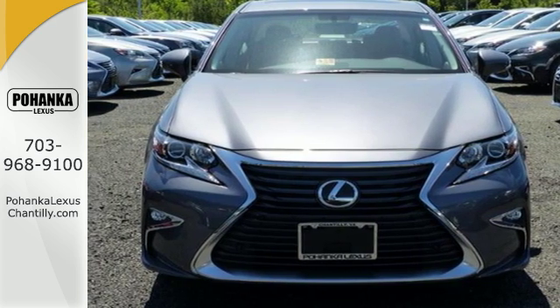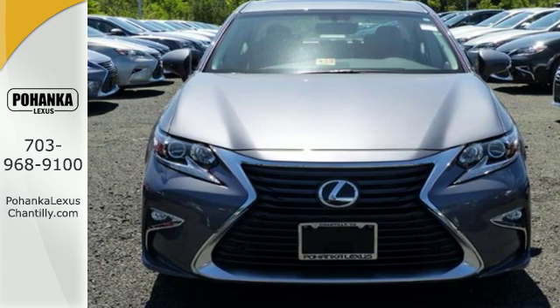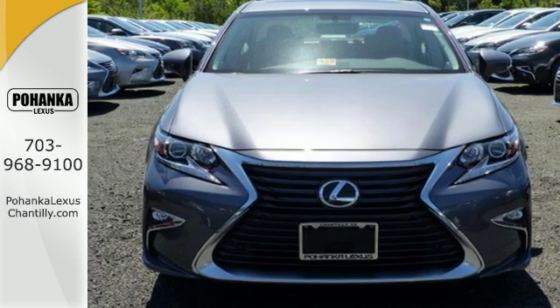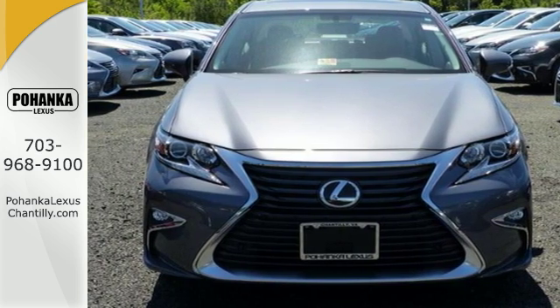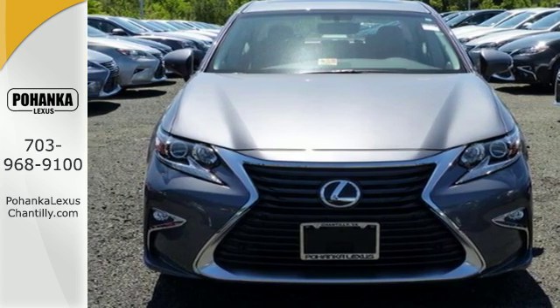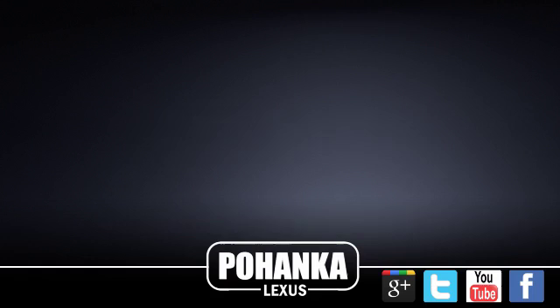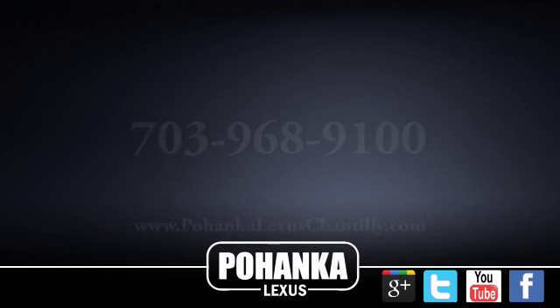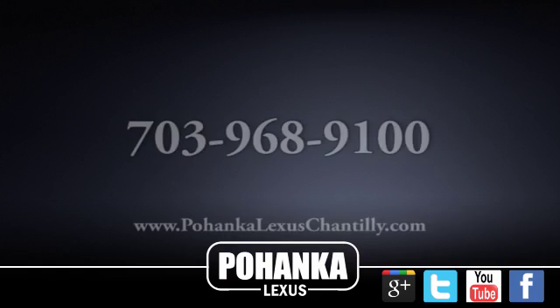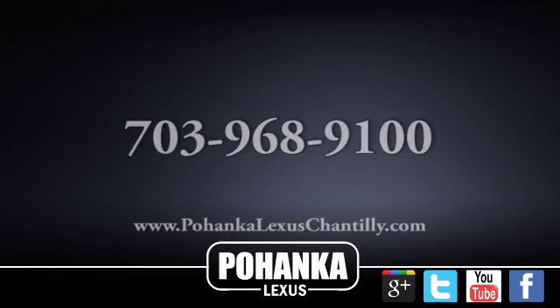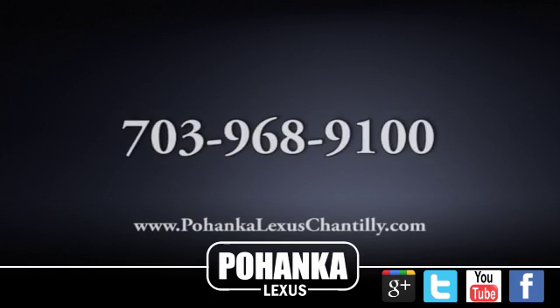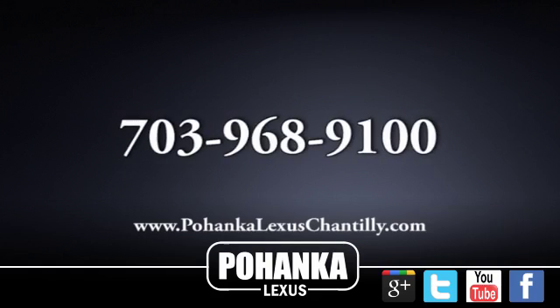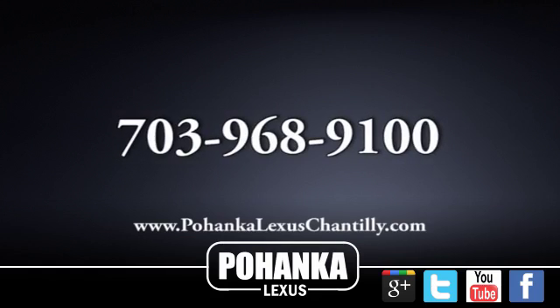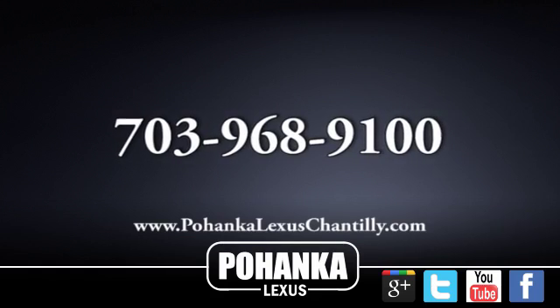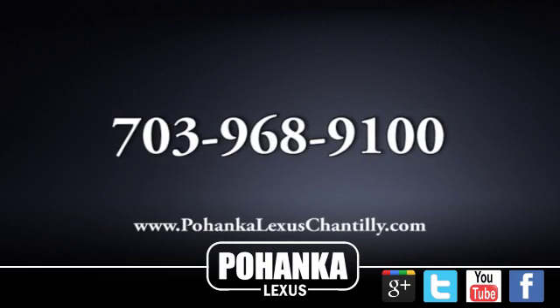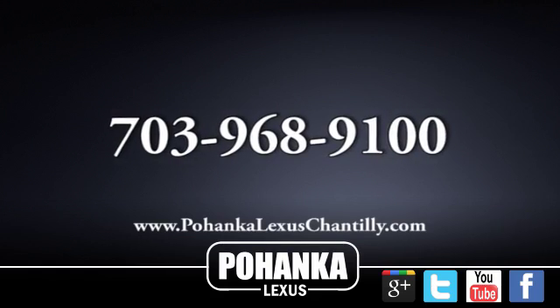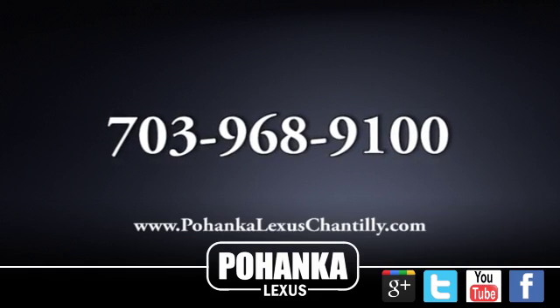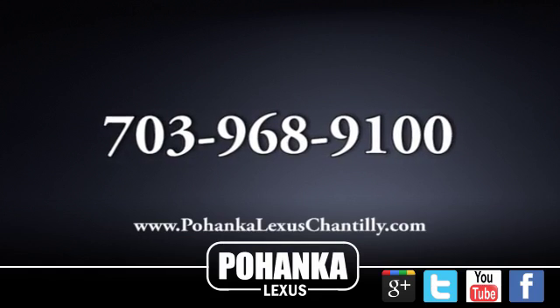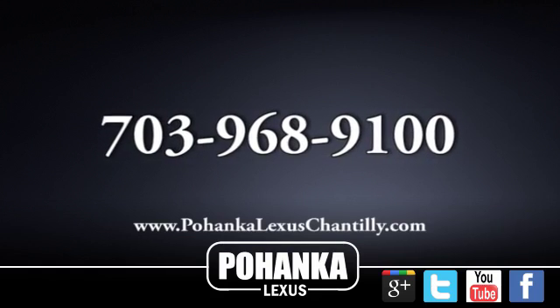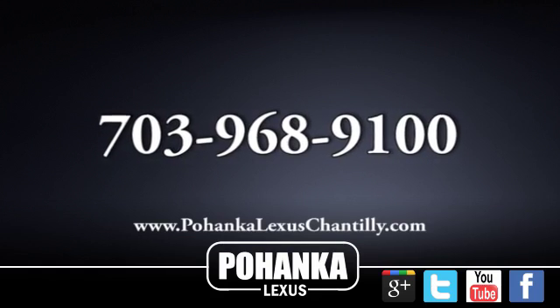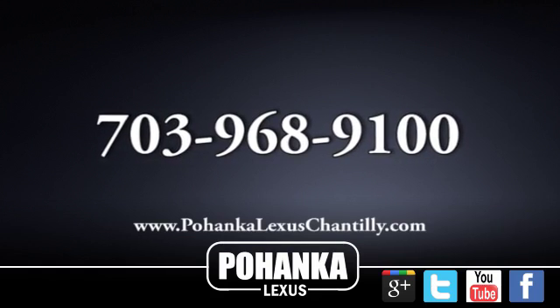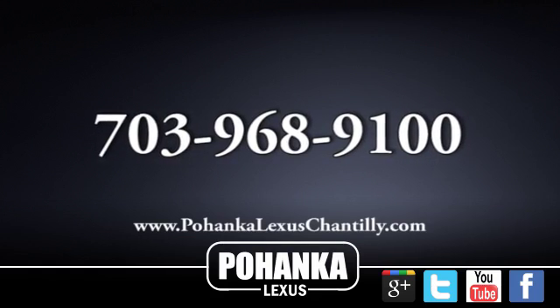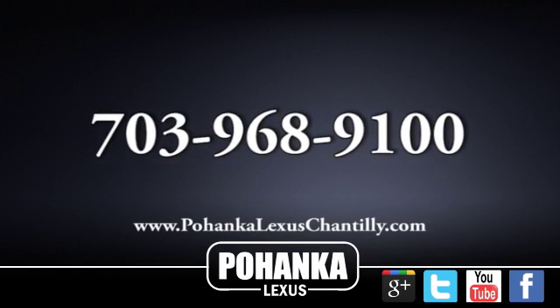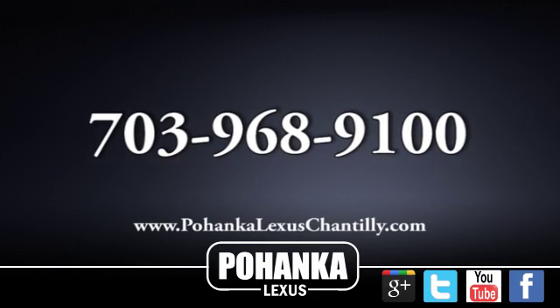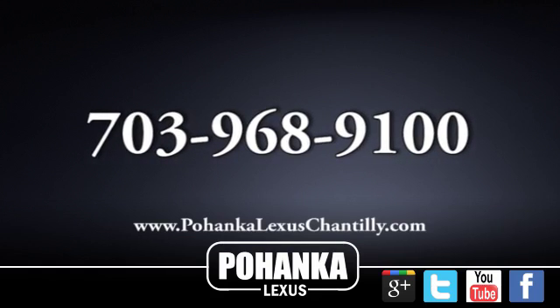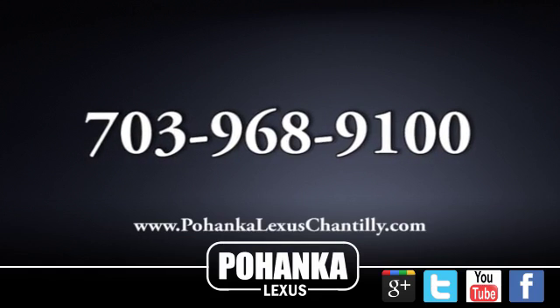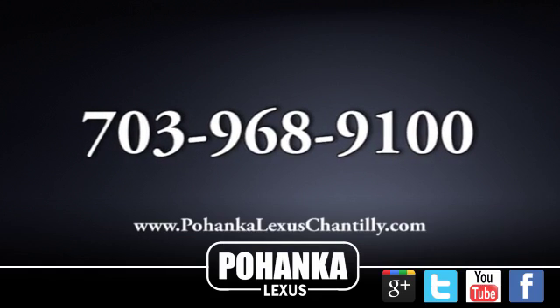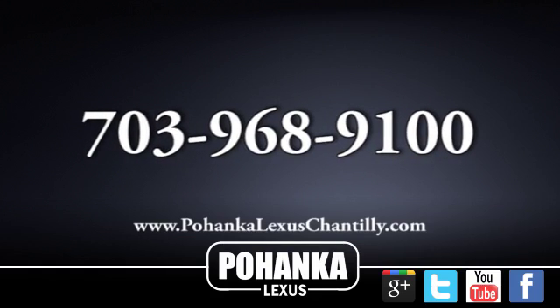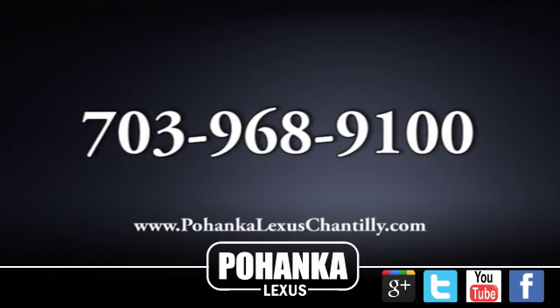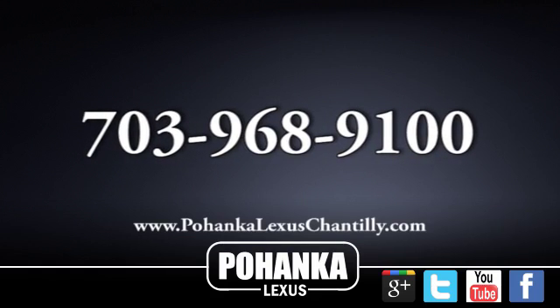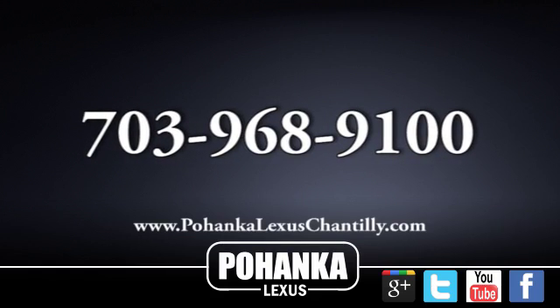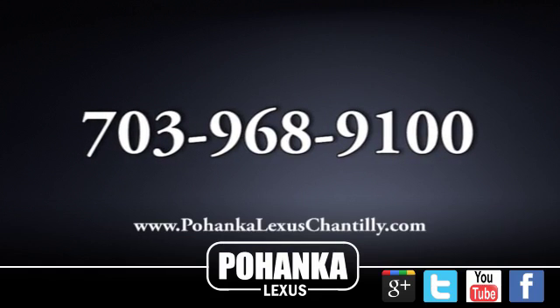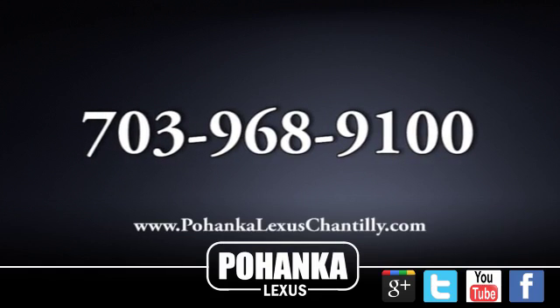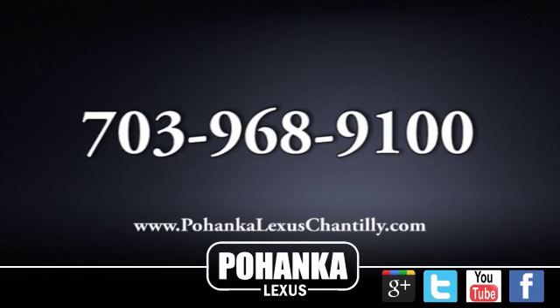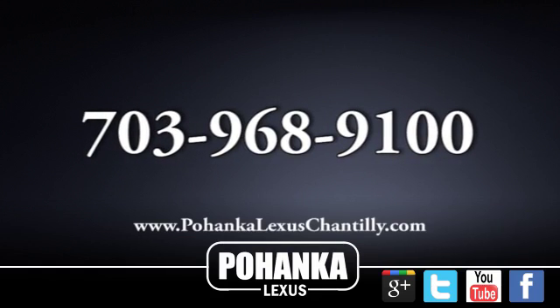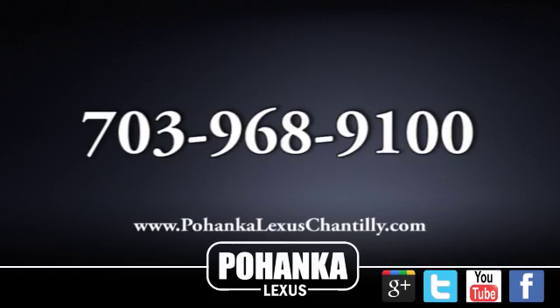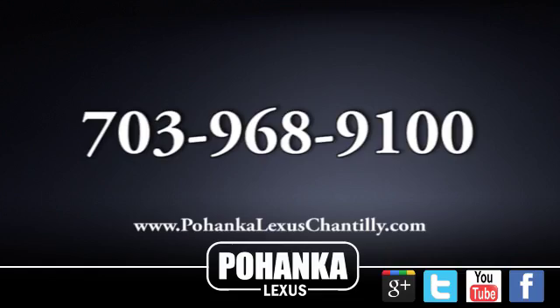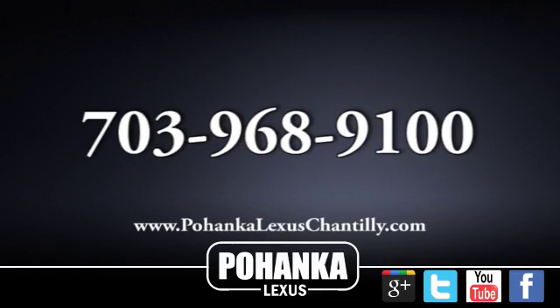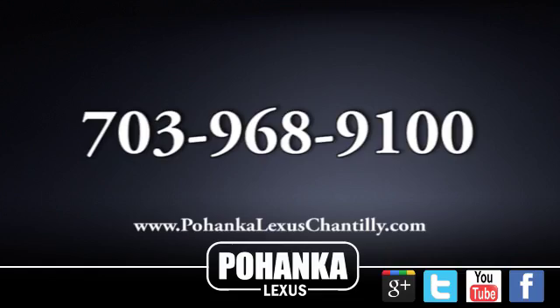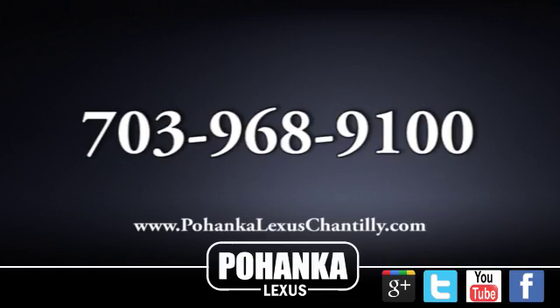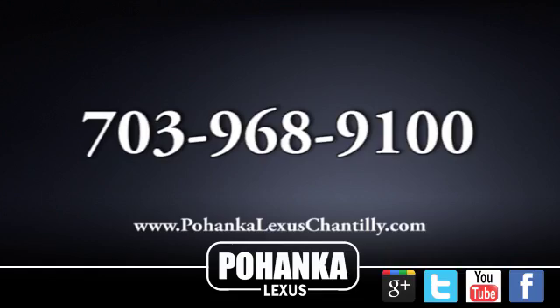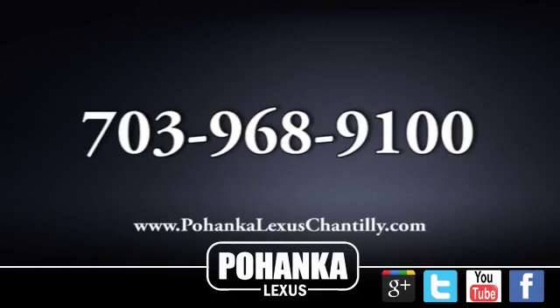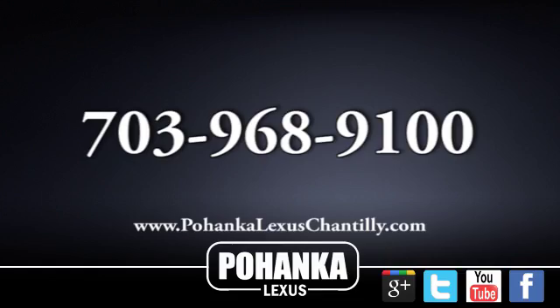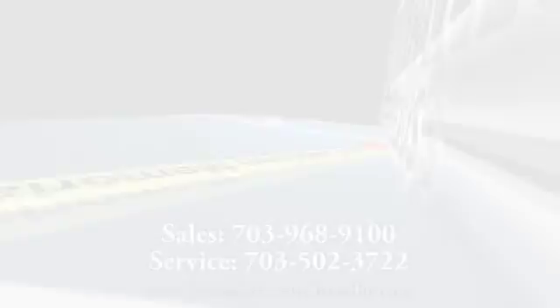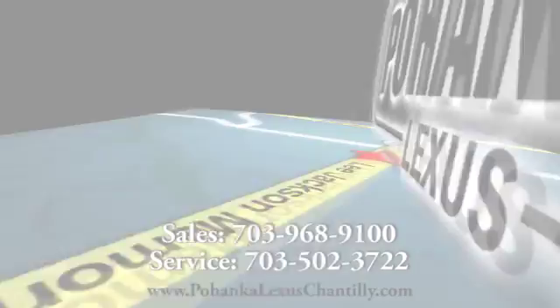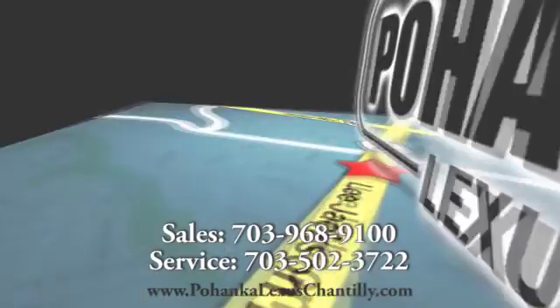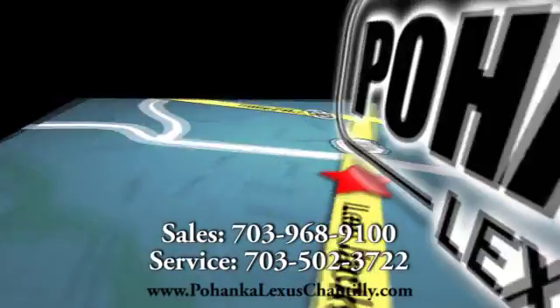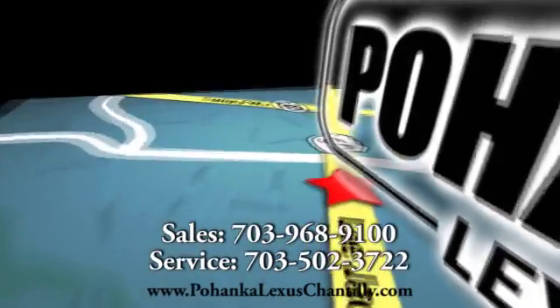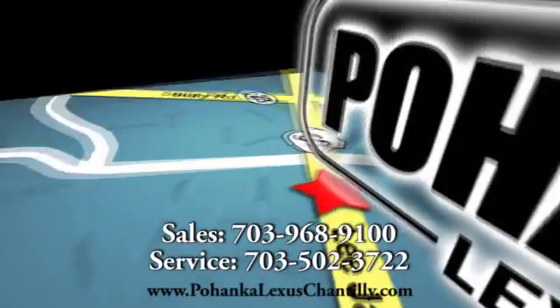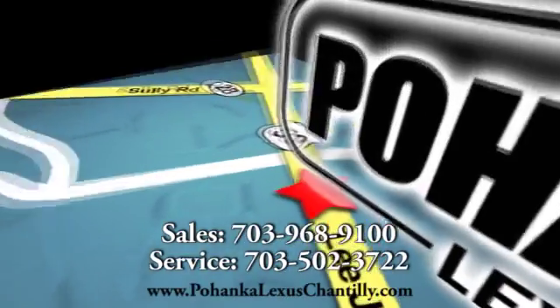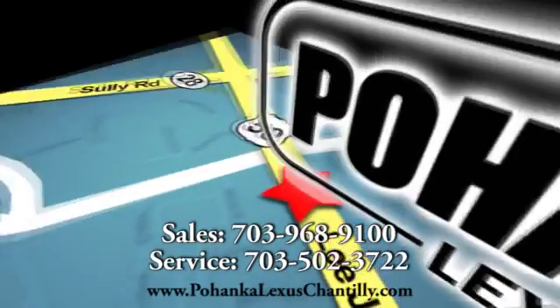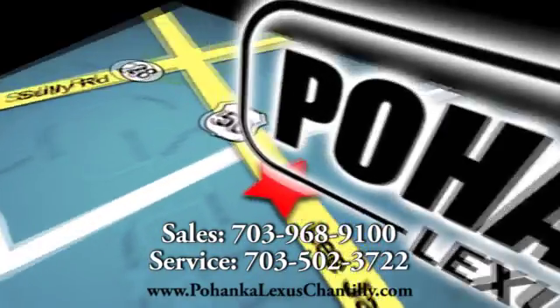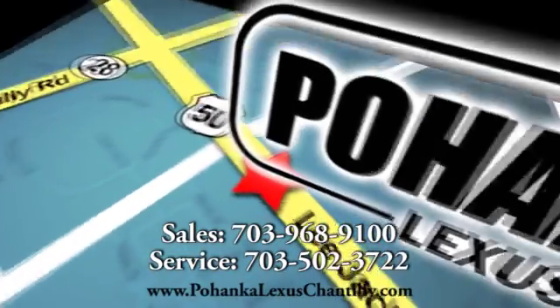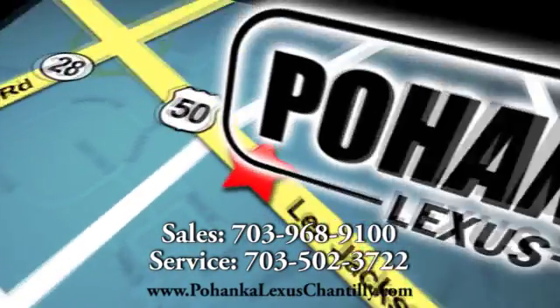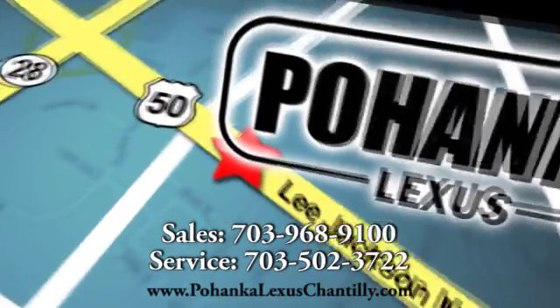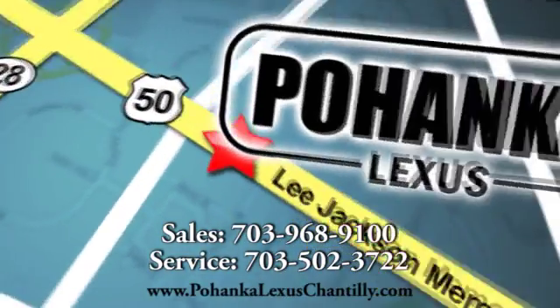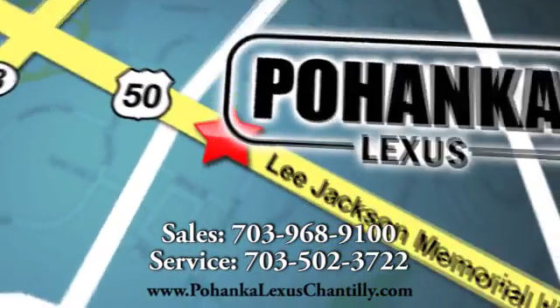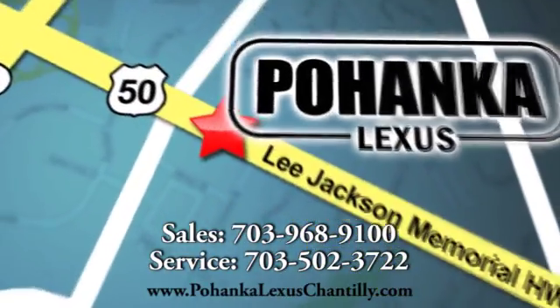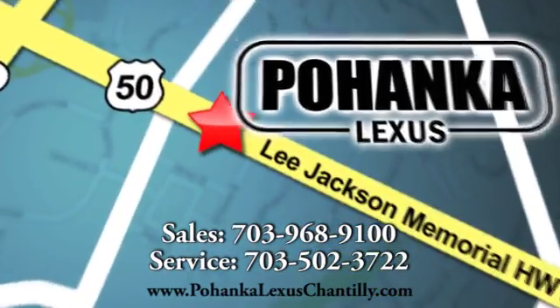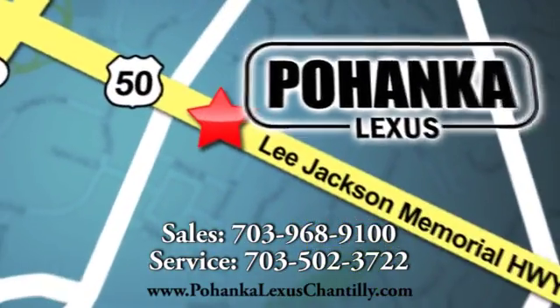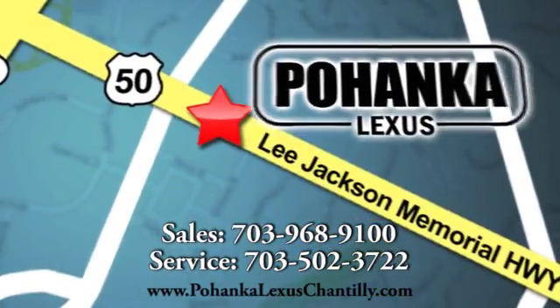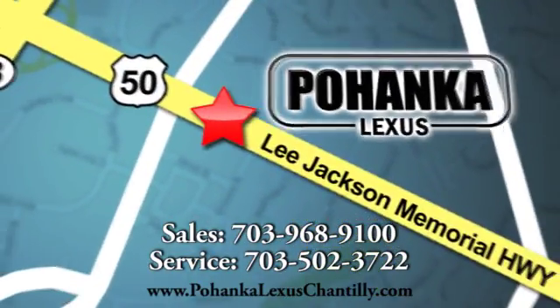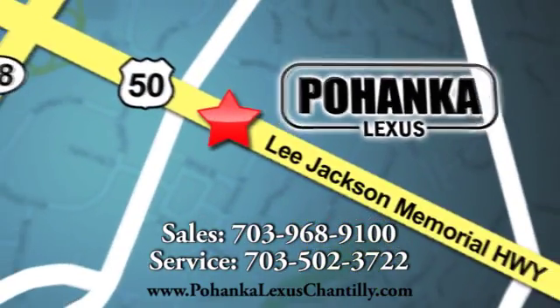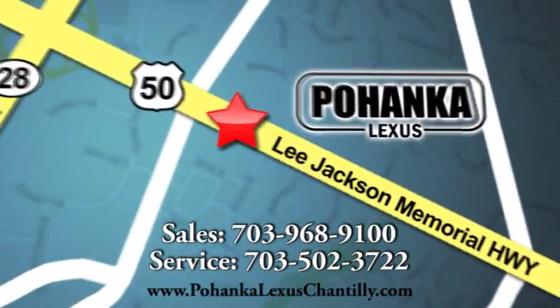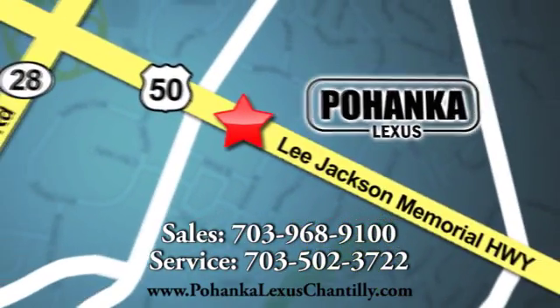Call us now for more information on this vehicle or visit today. We are conveniently located at 13909 Lee Jackson Memorial Highway in Chantilly.